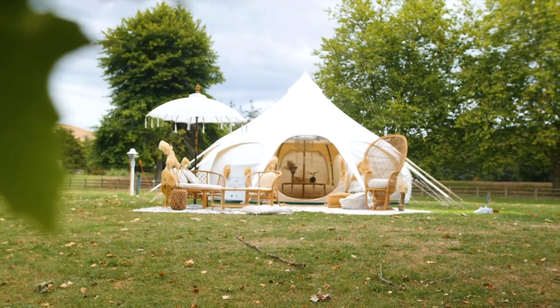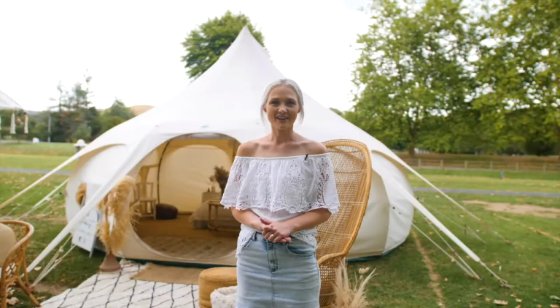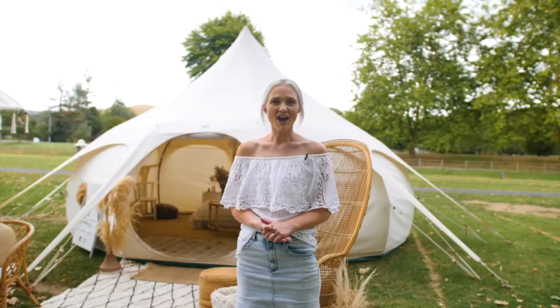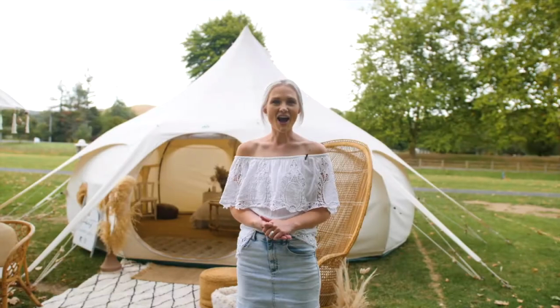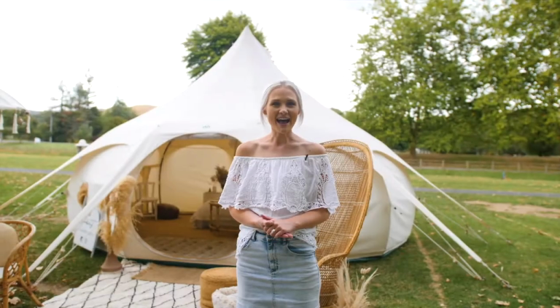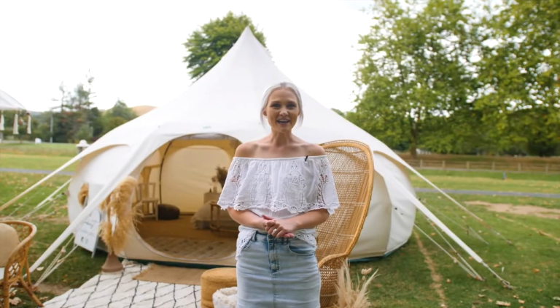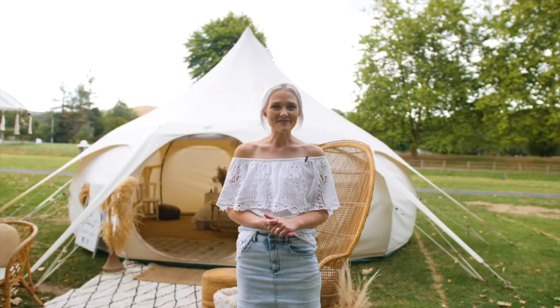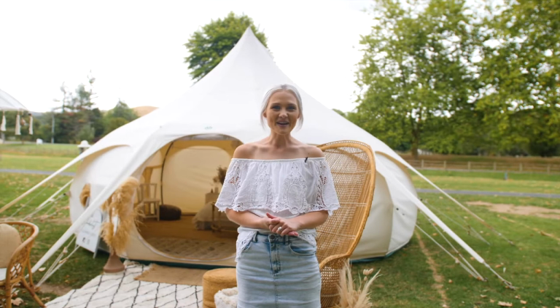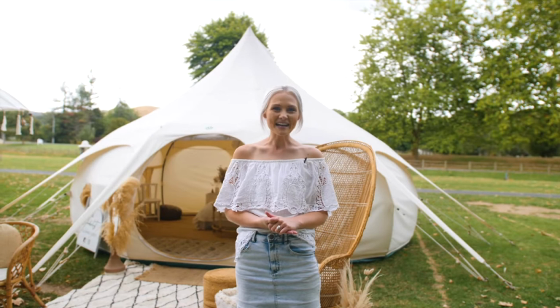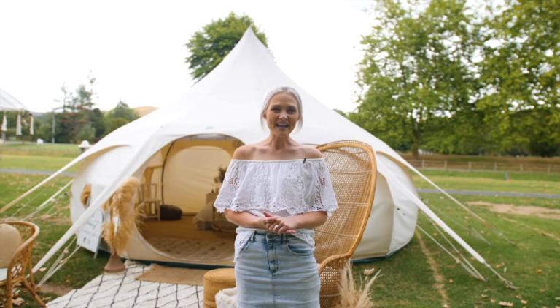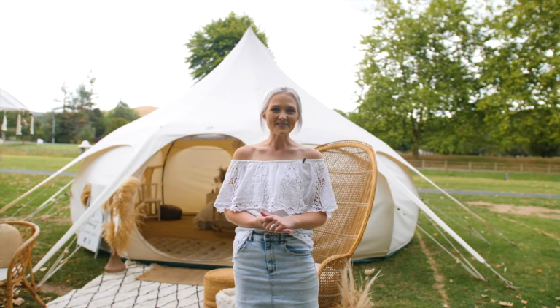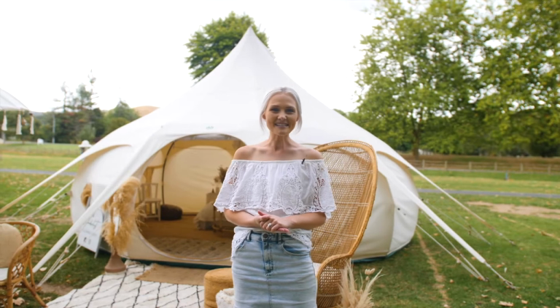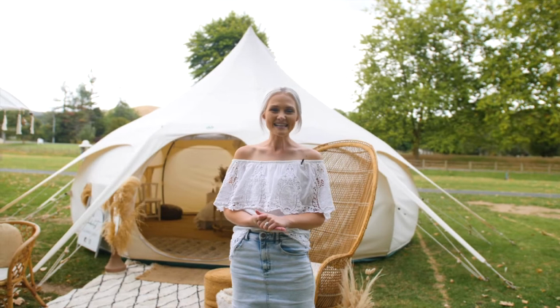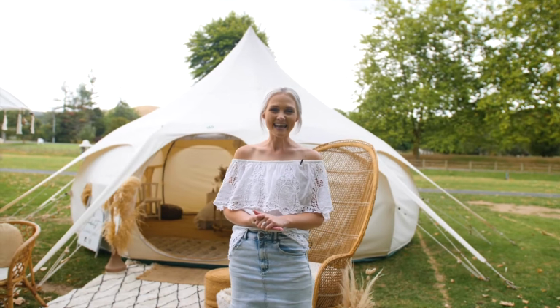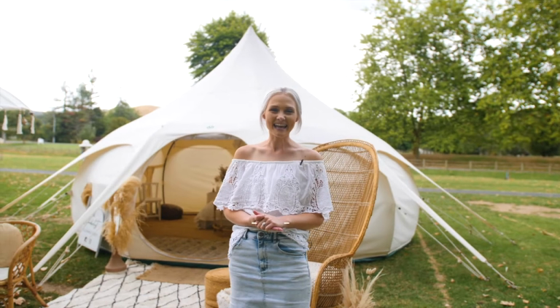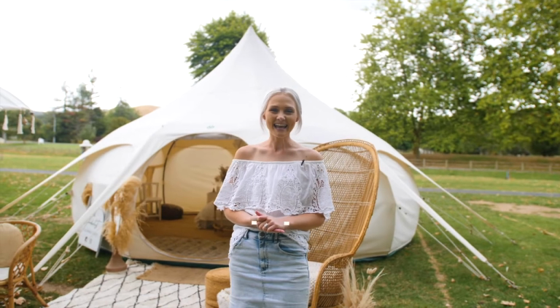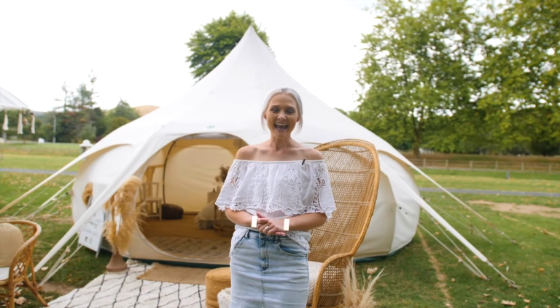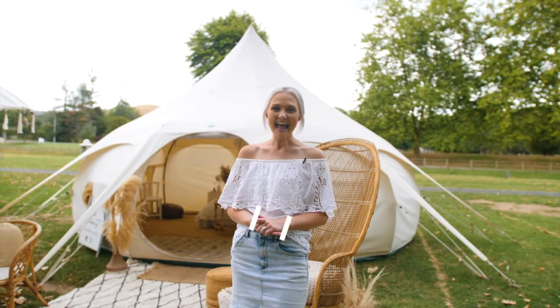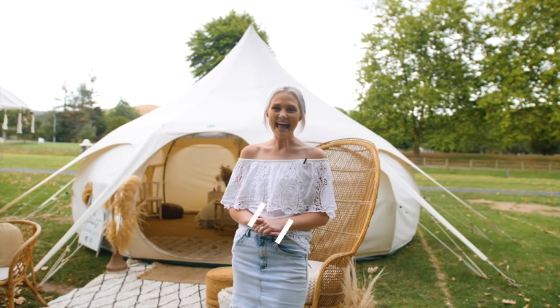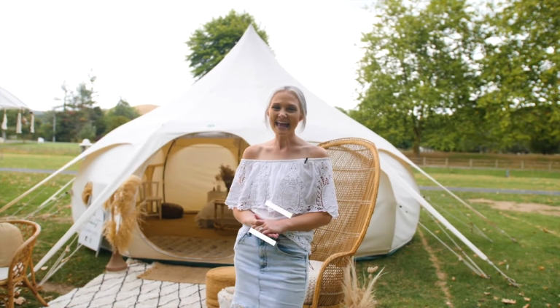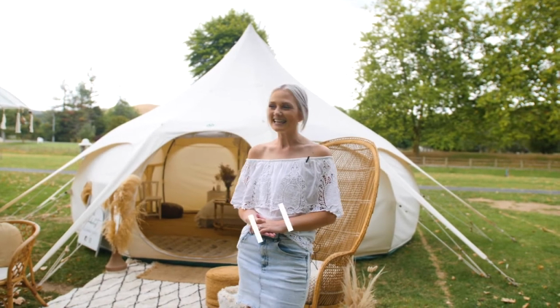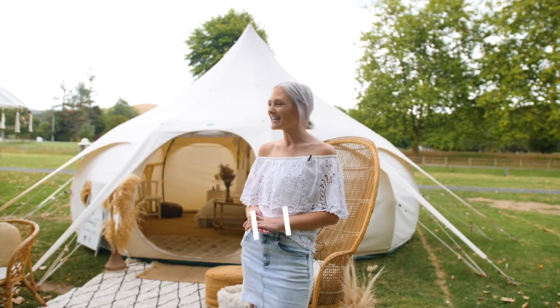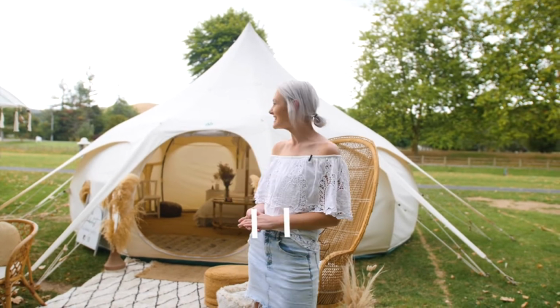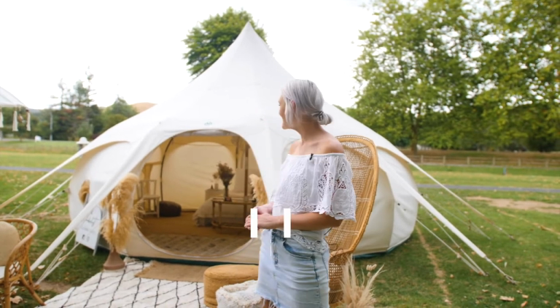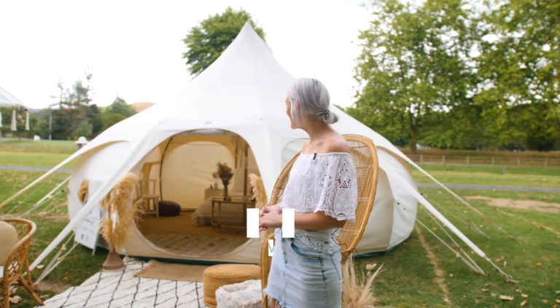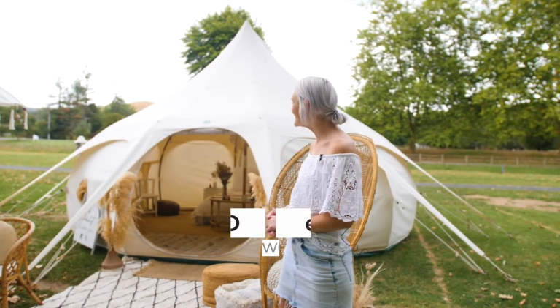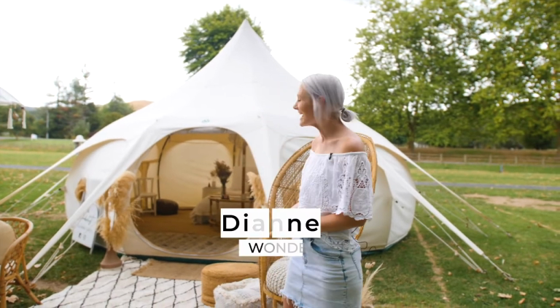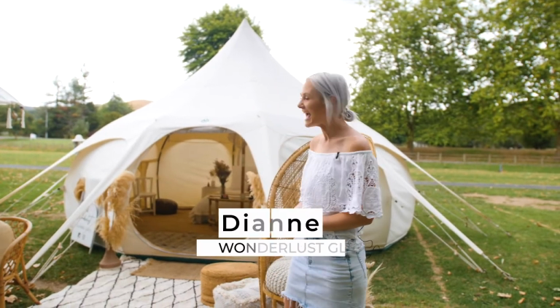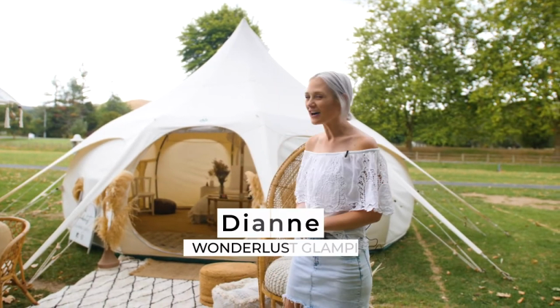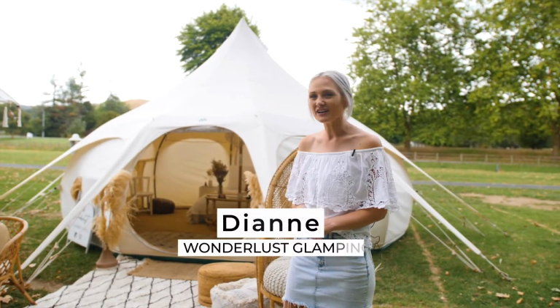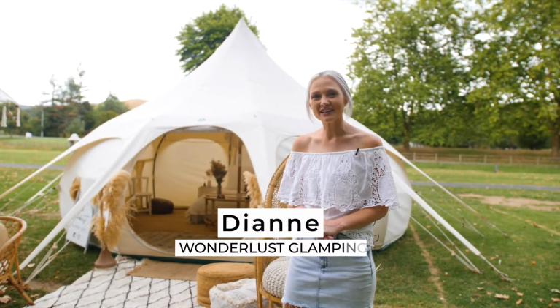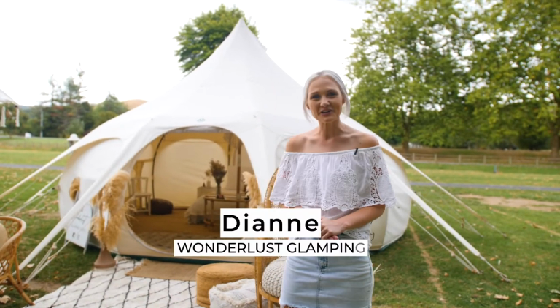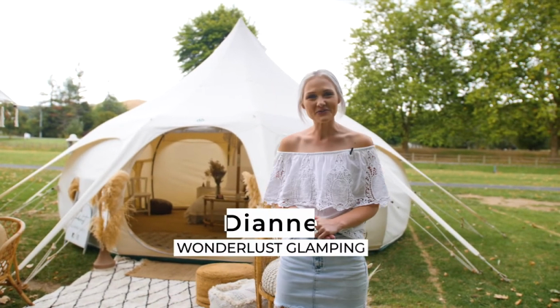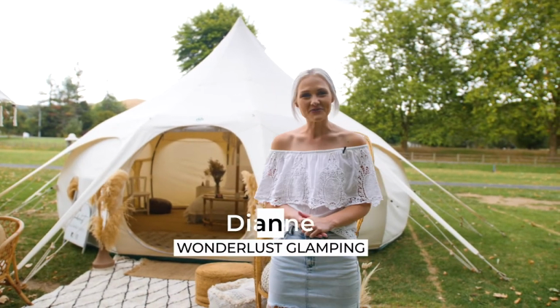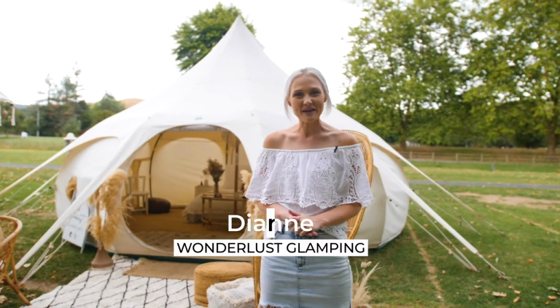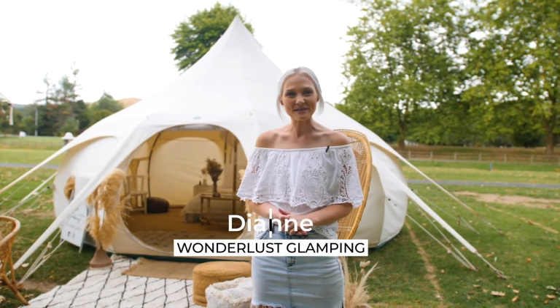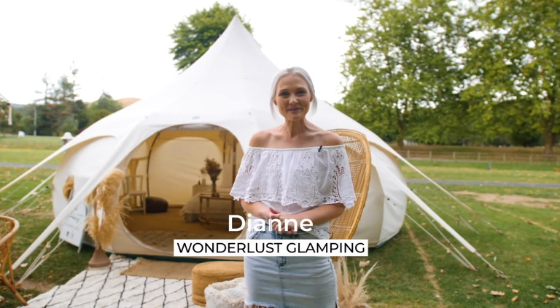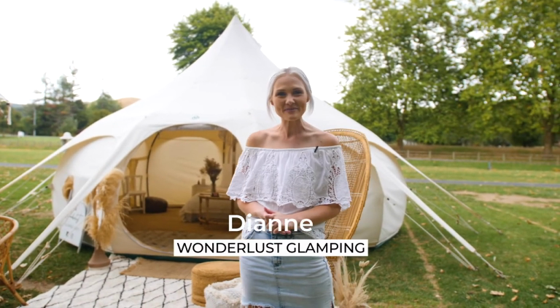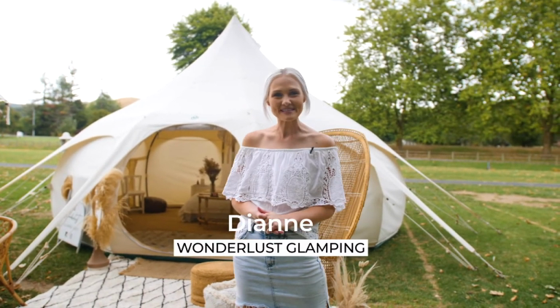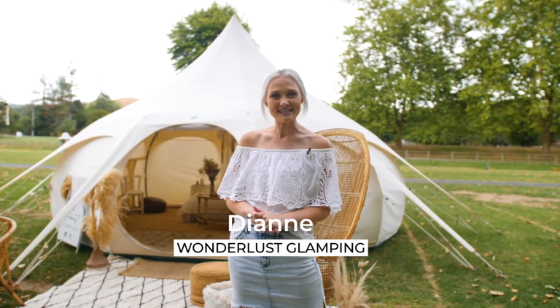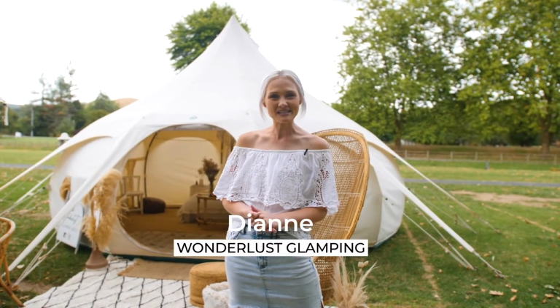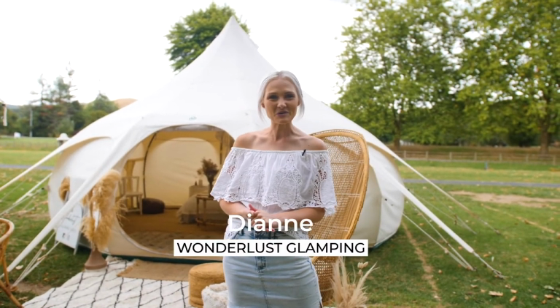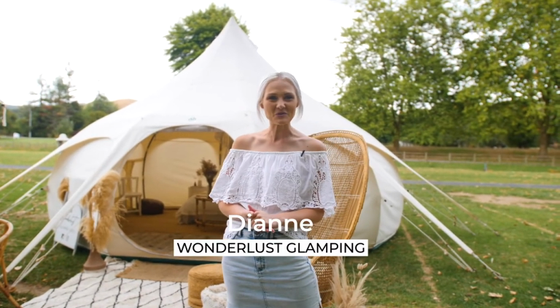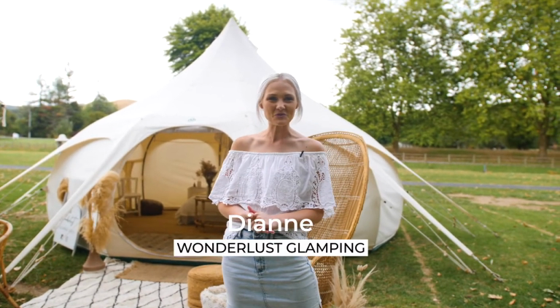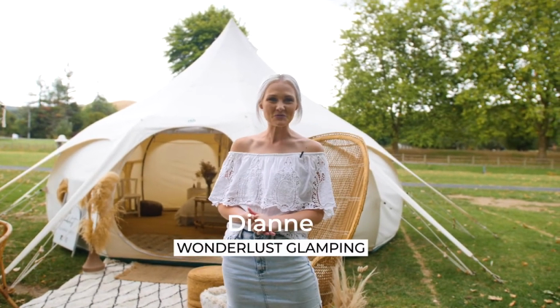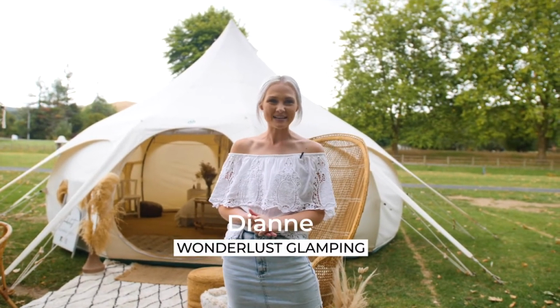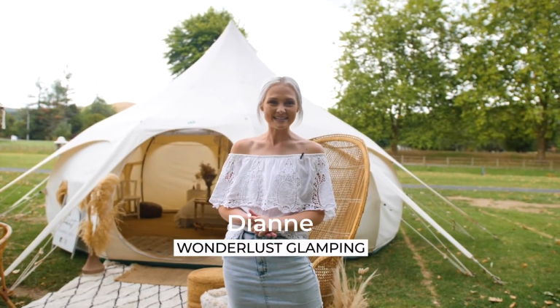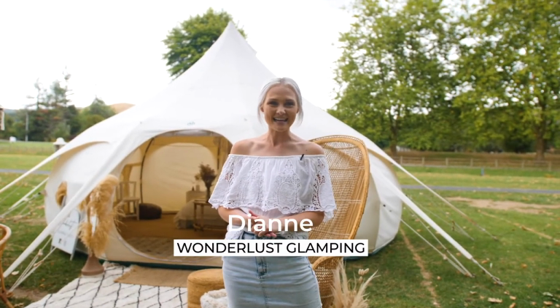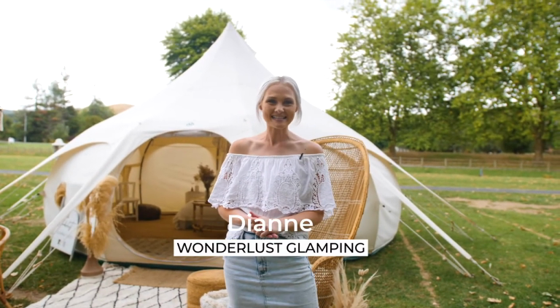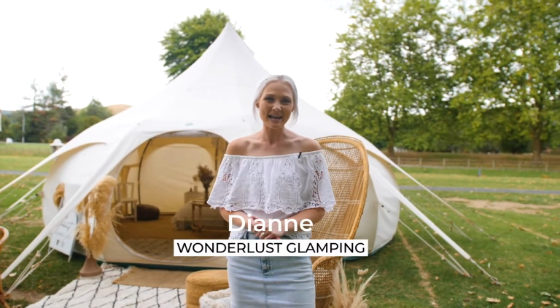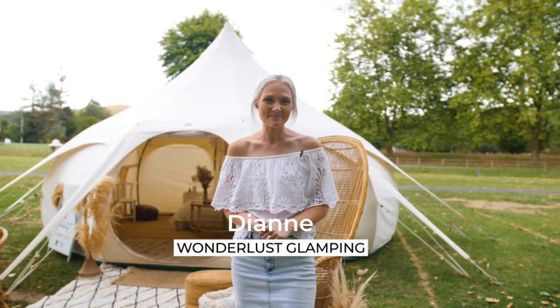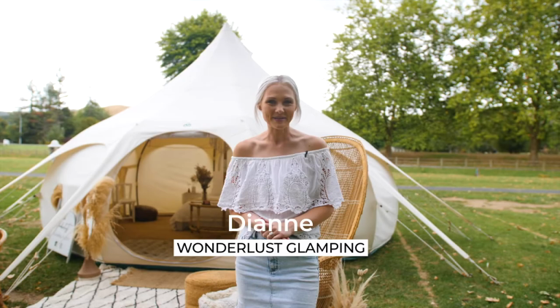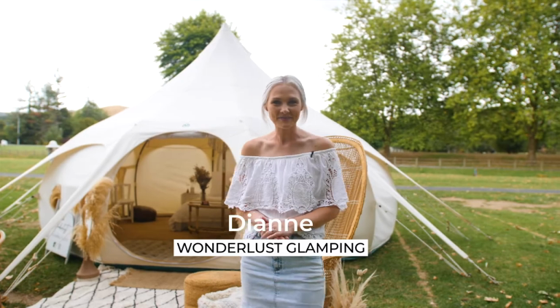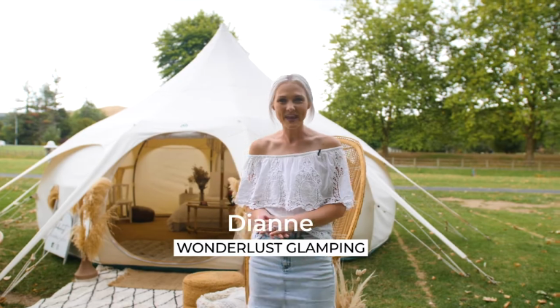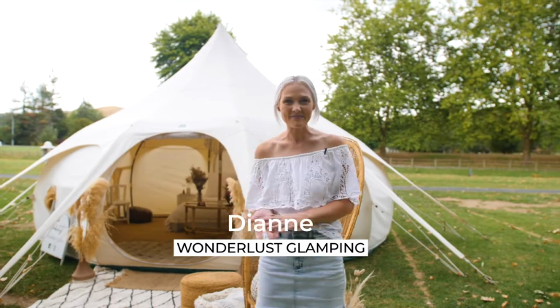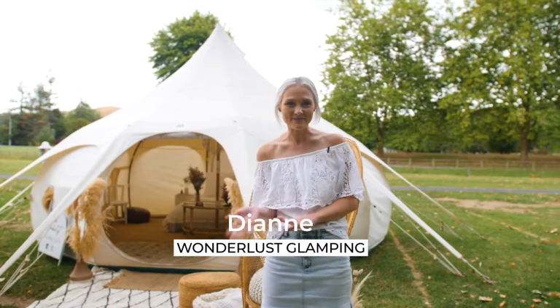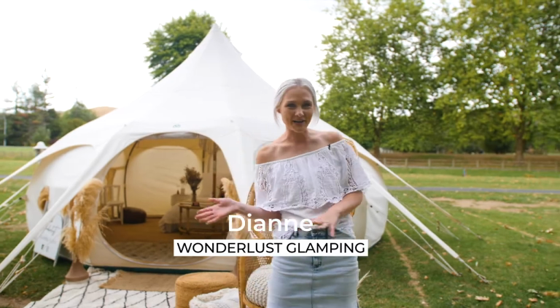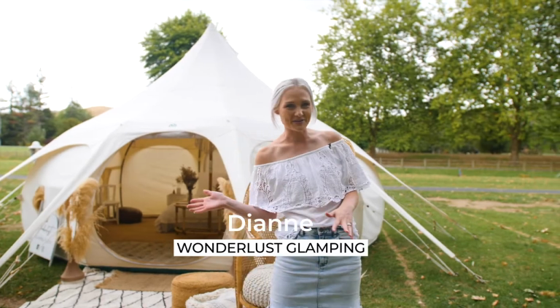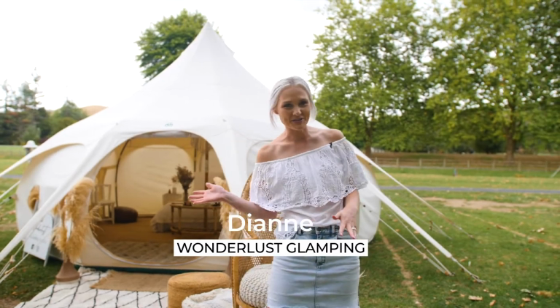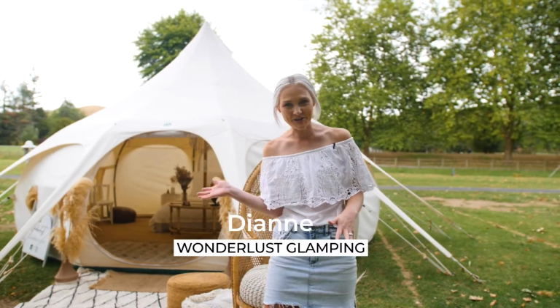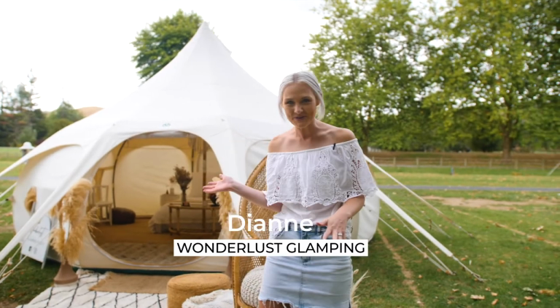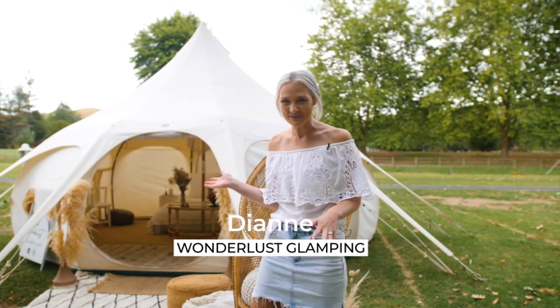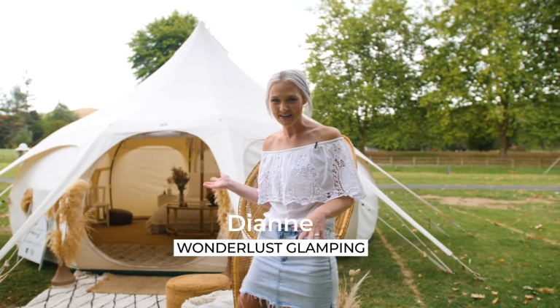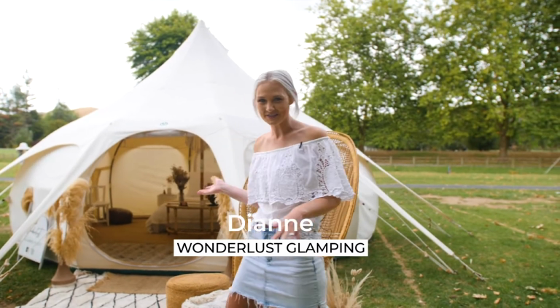Hi, my name is Deanna and this is our little family business called Wanderlust Glamping. Come and I'll show you around.